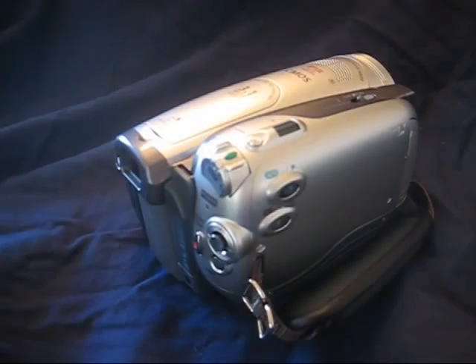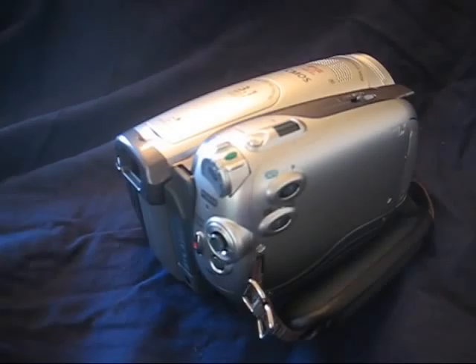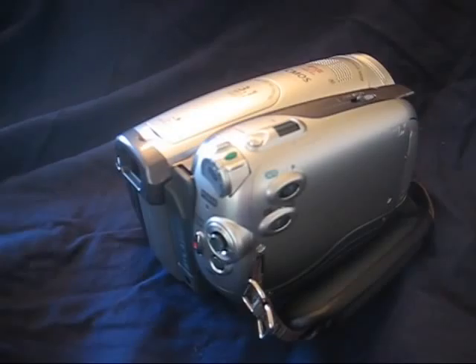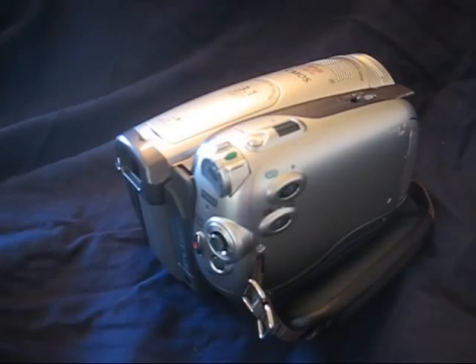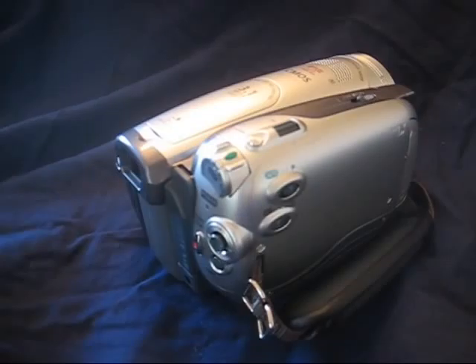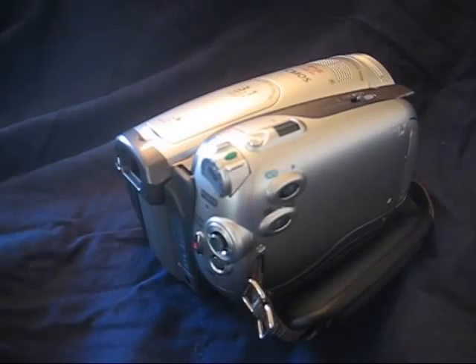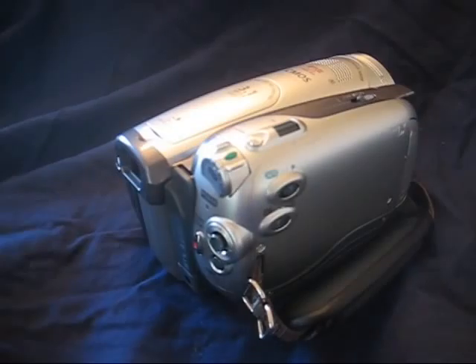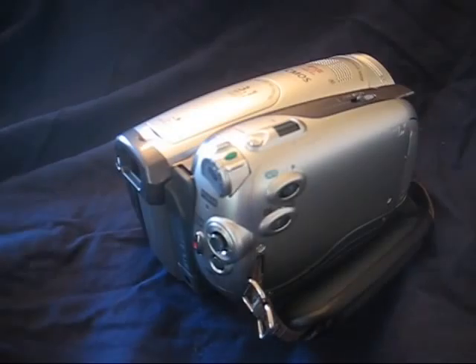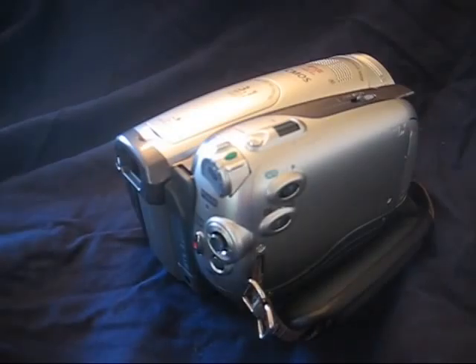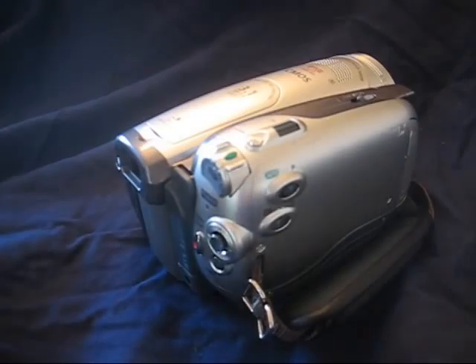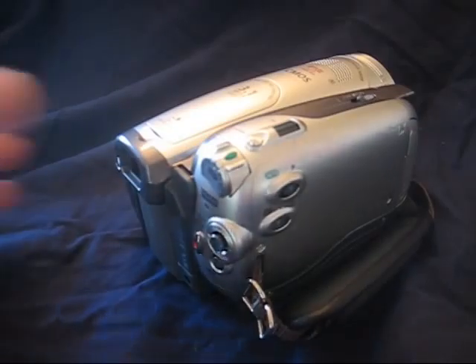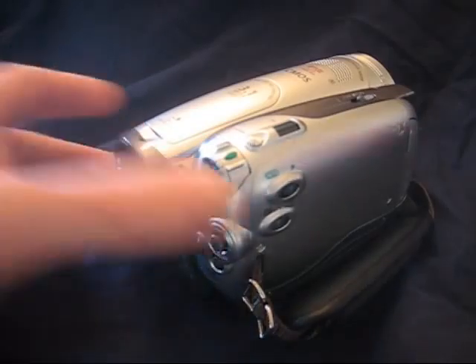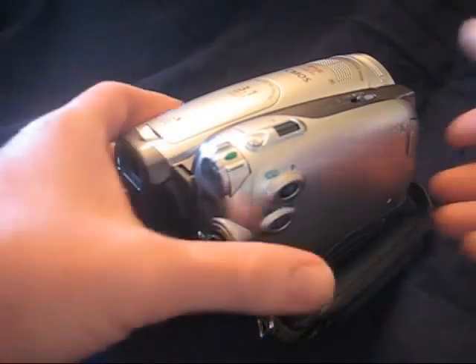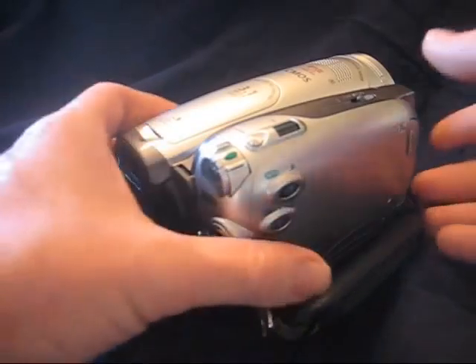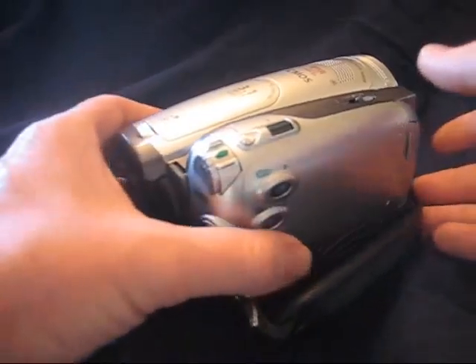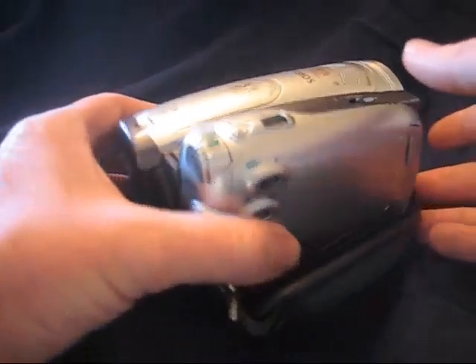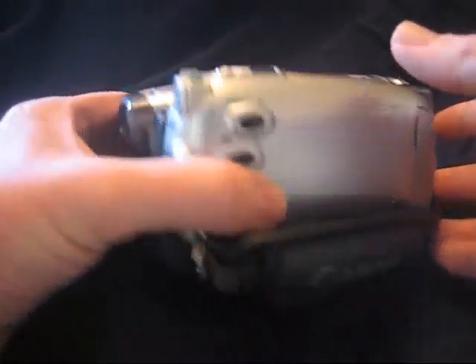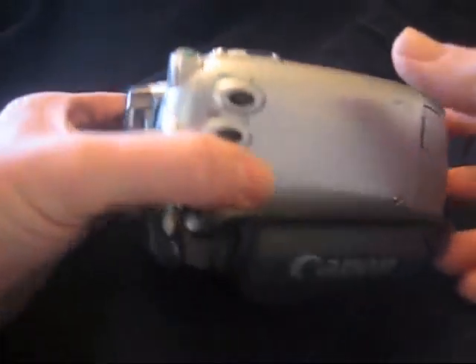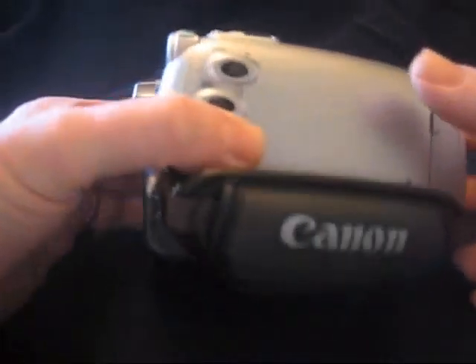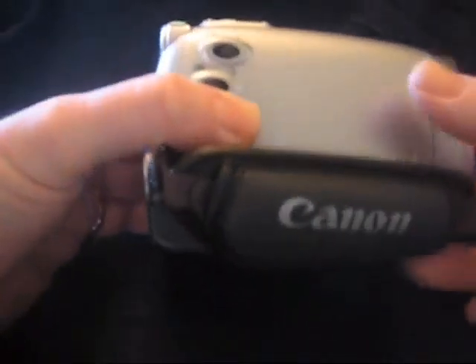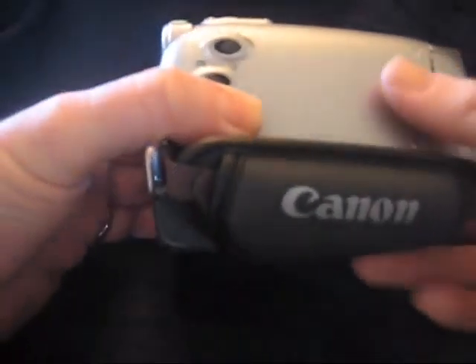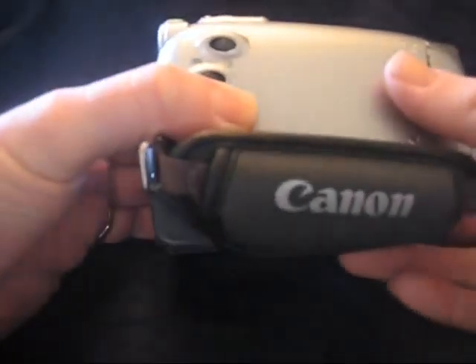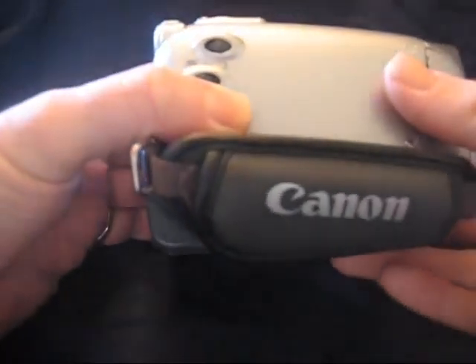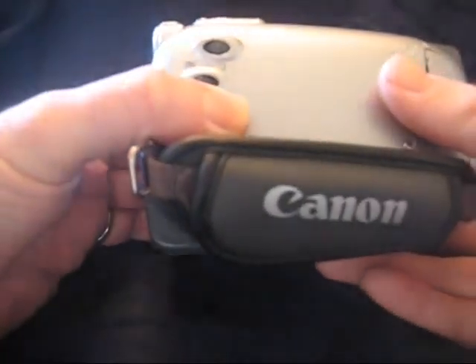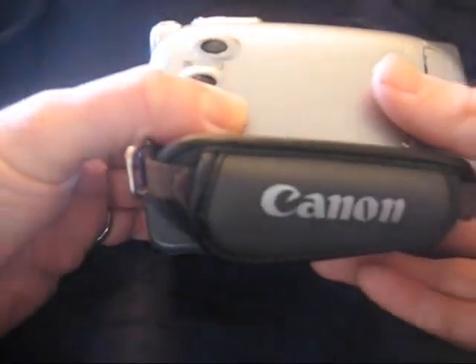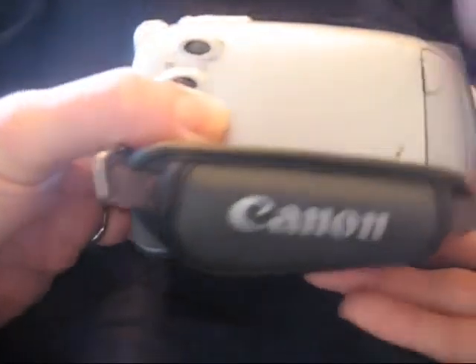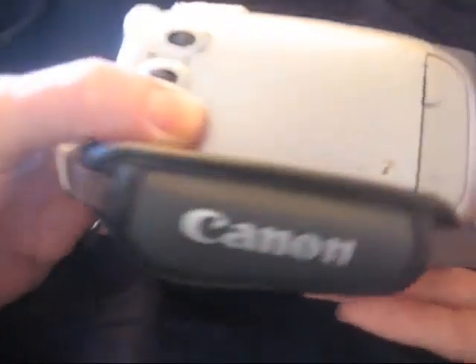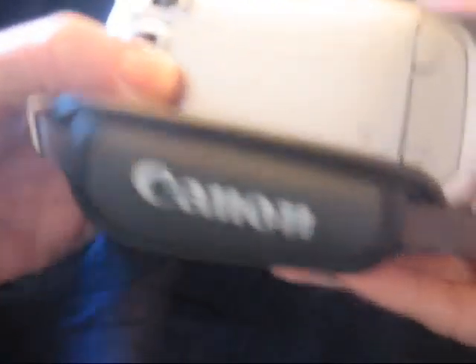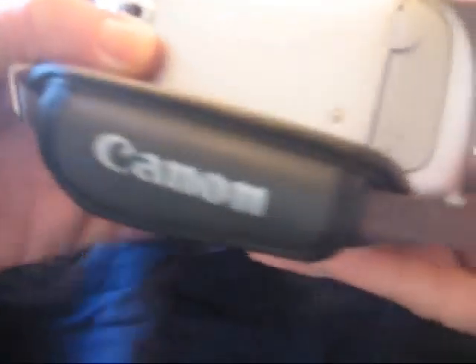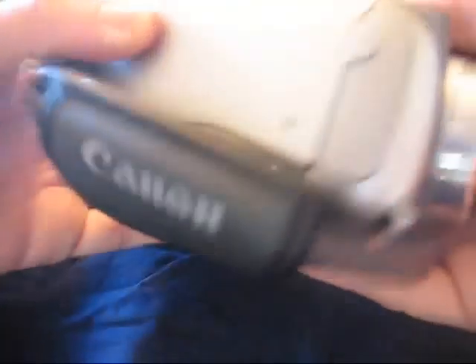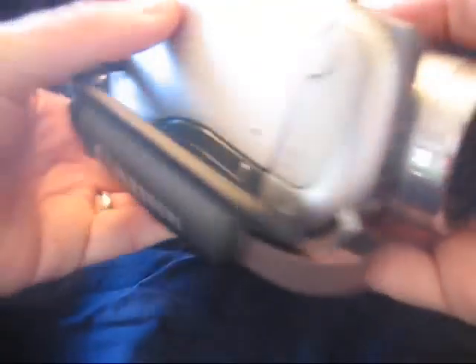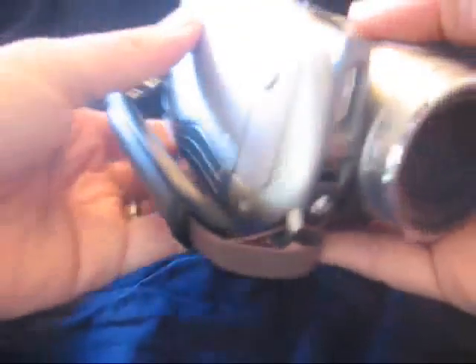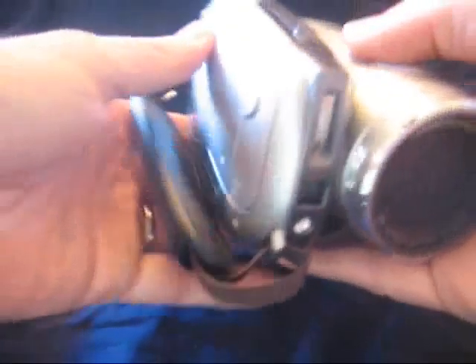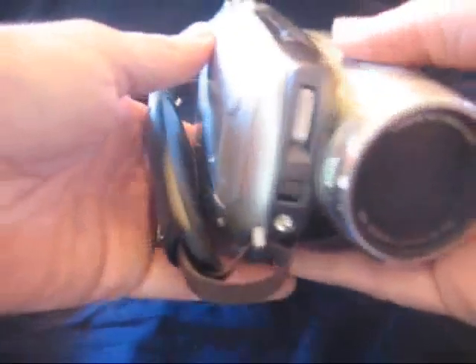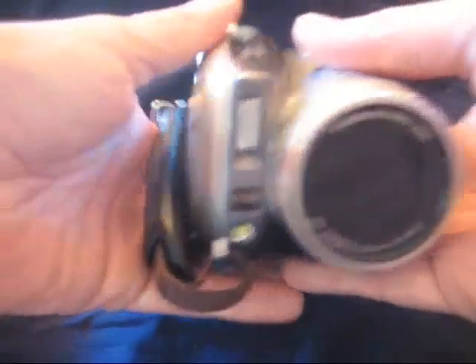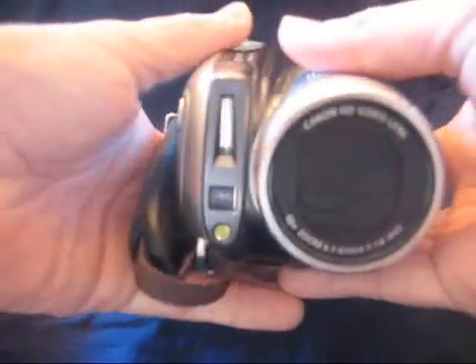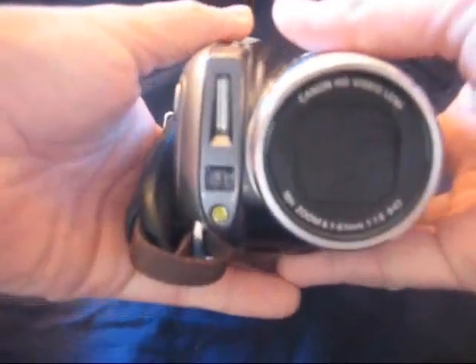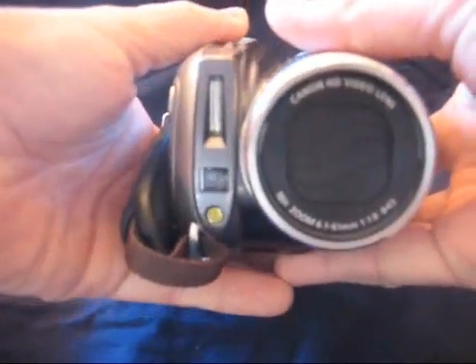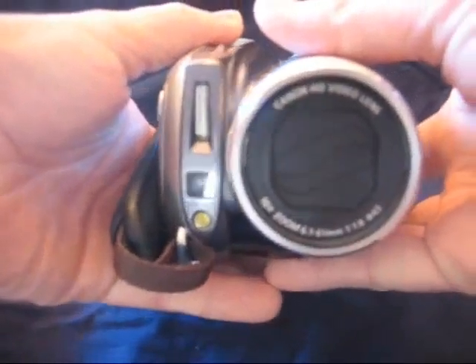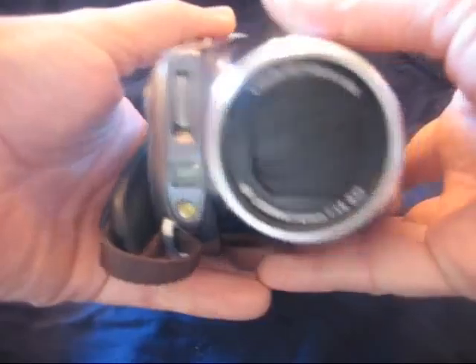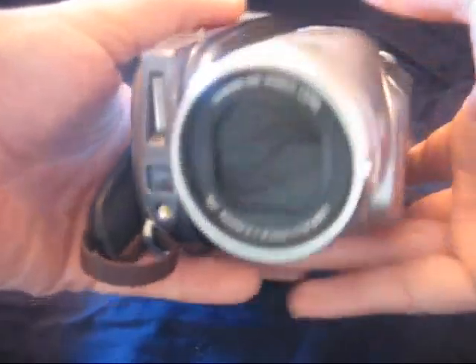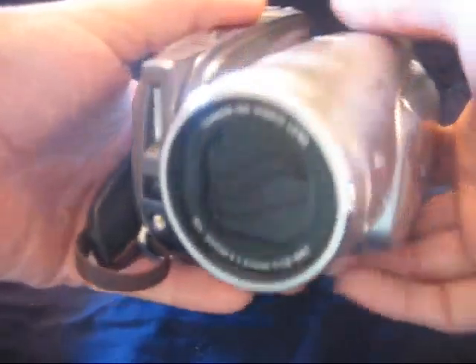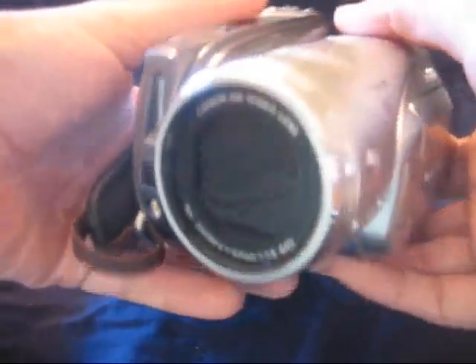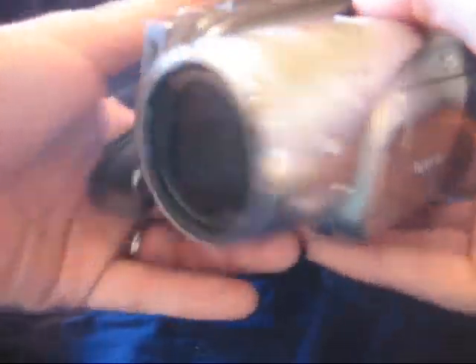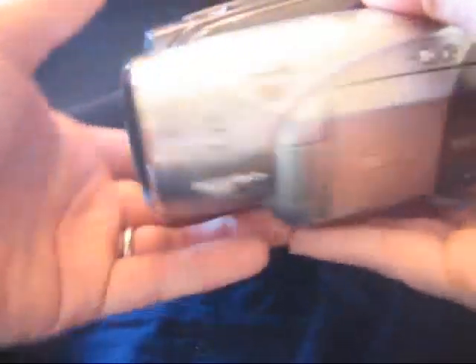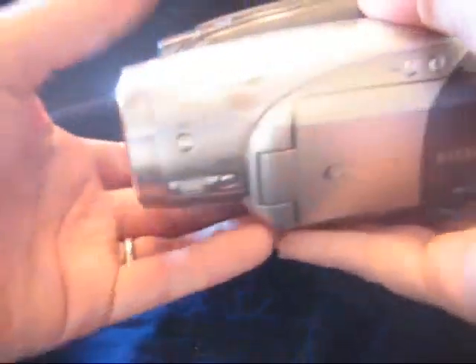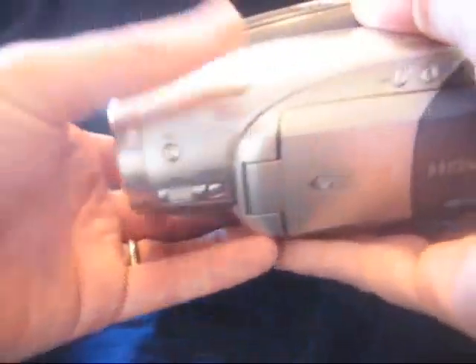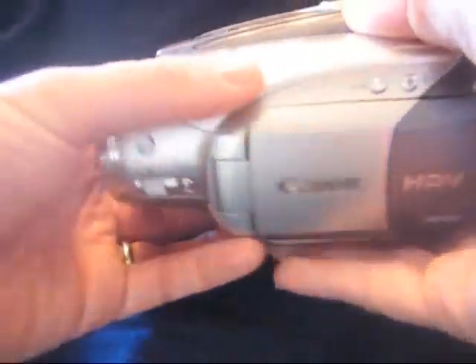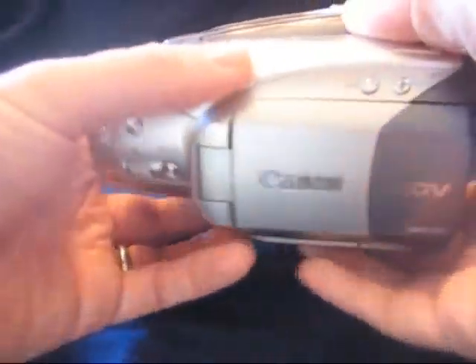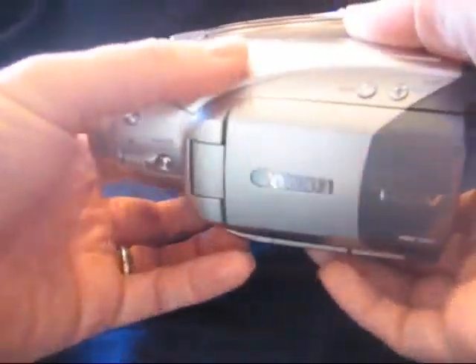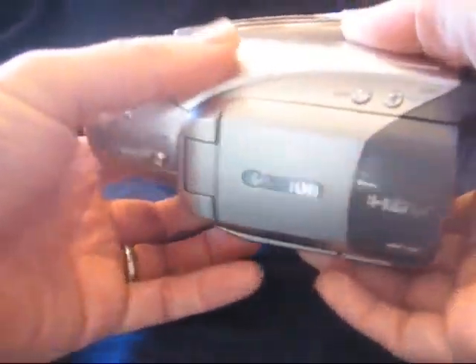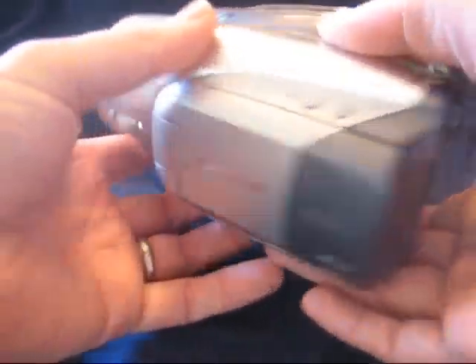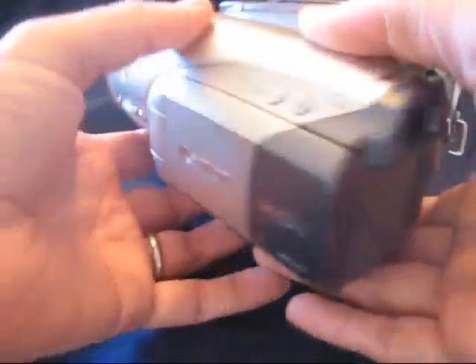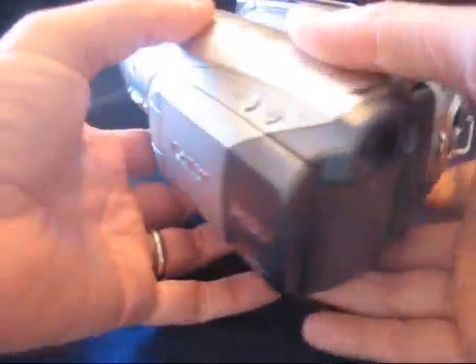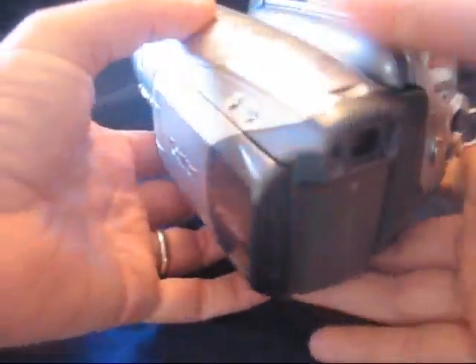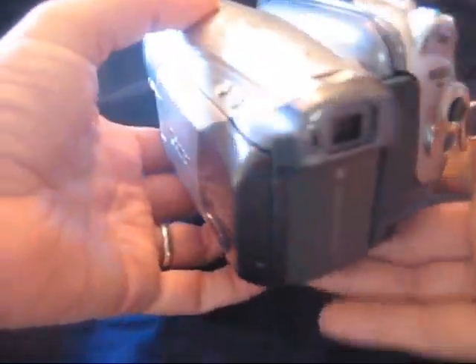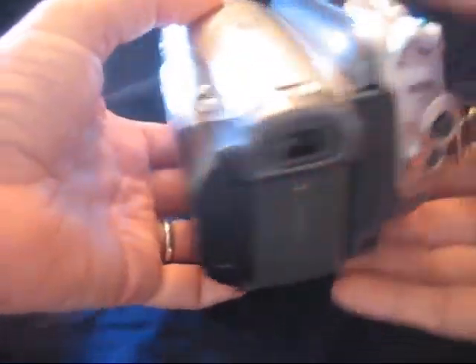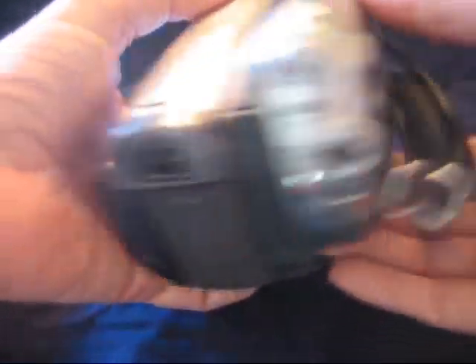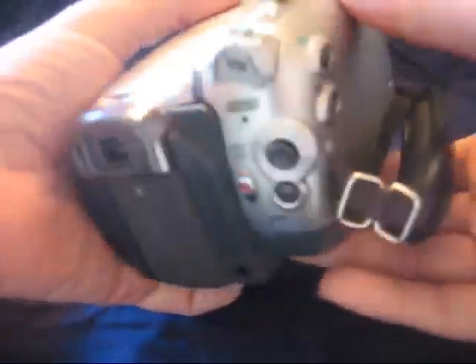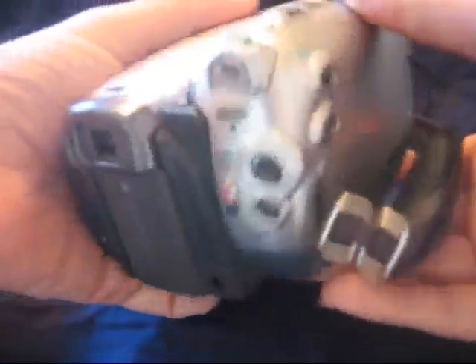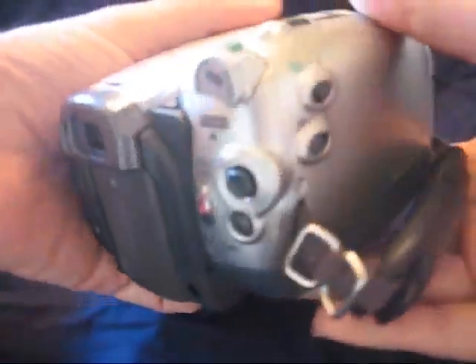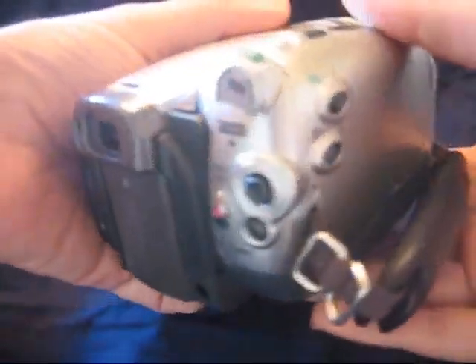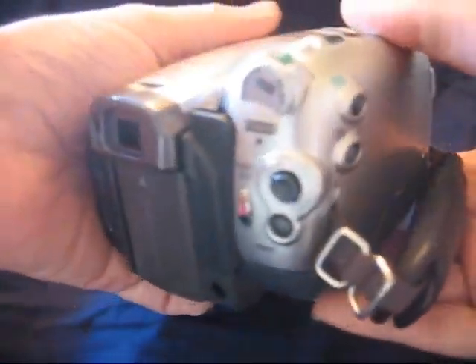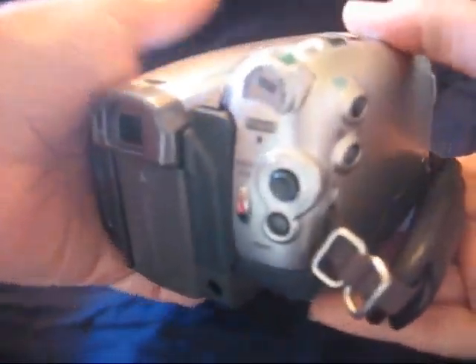All right, let's start our tour of the Canon HV-20 camcorder.